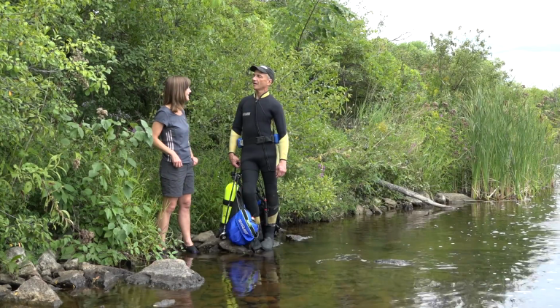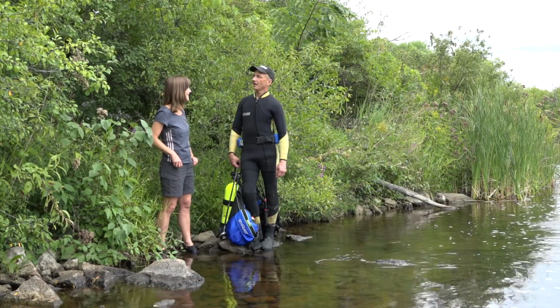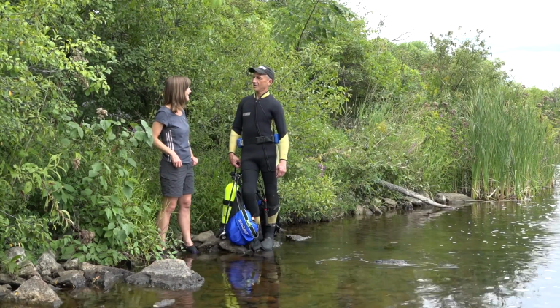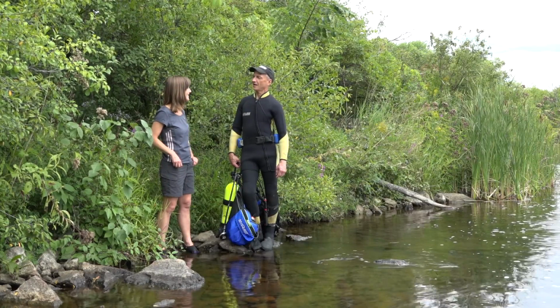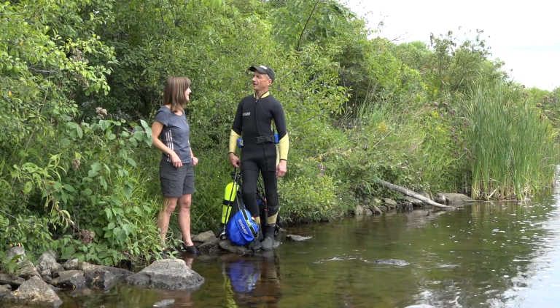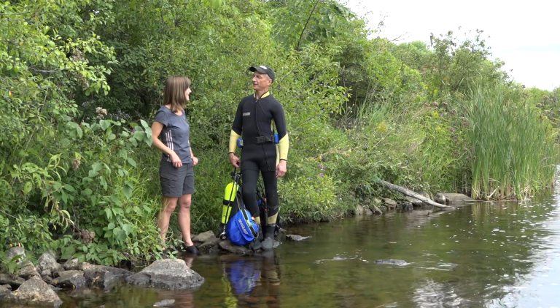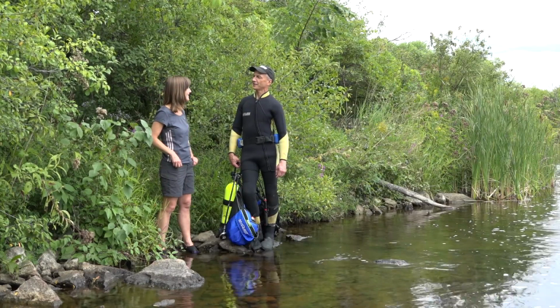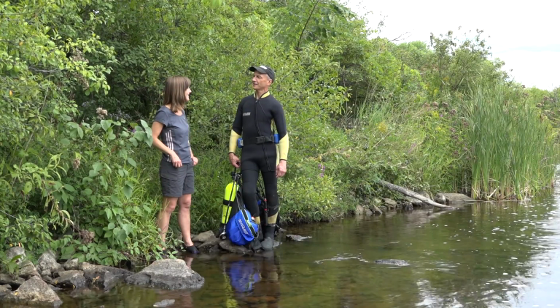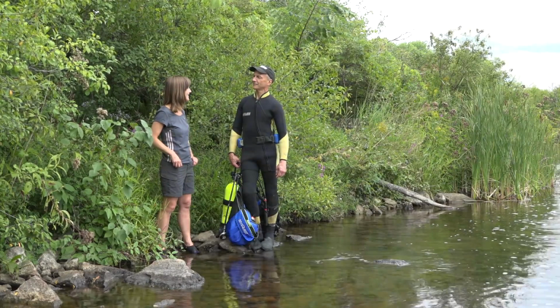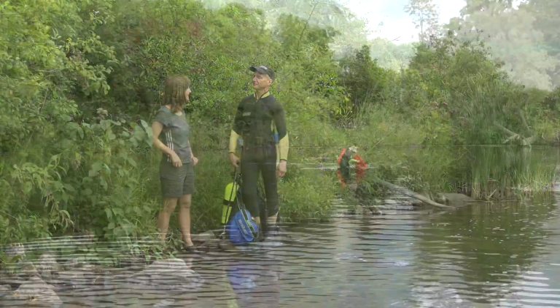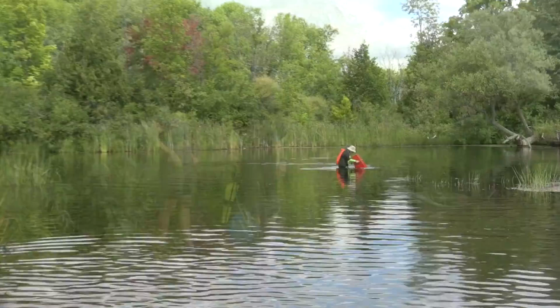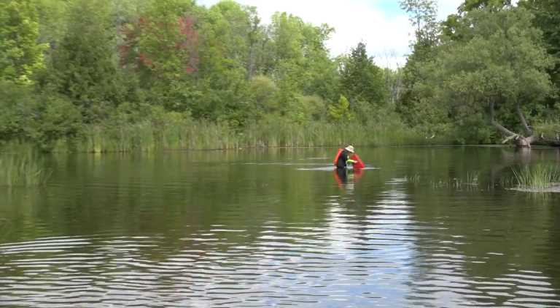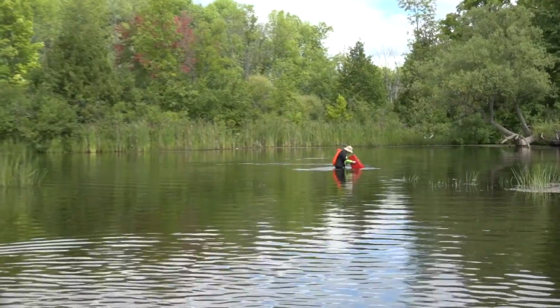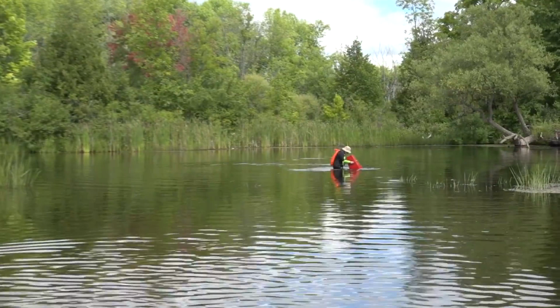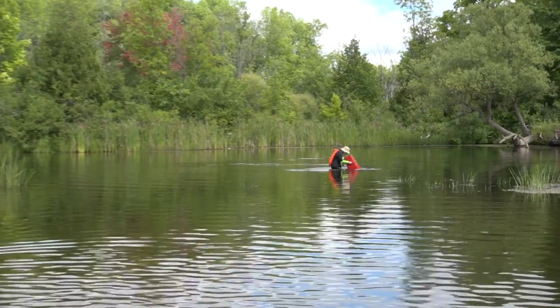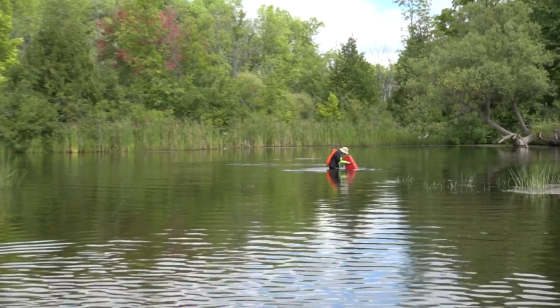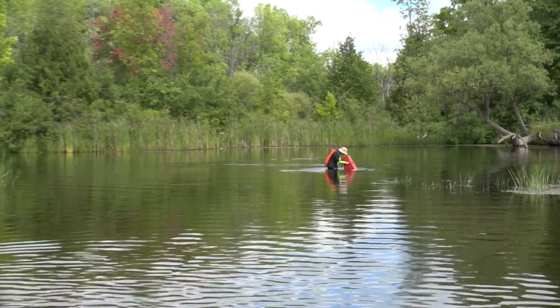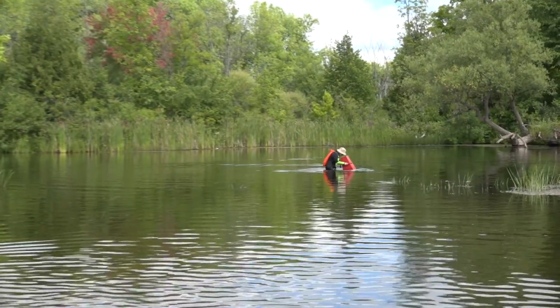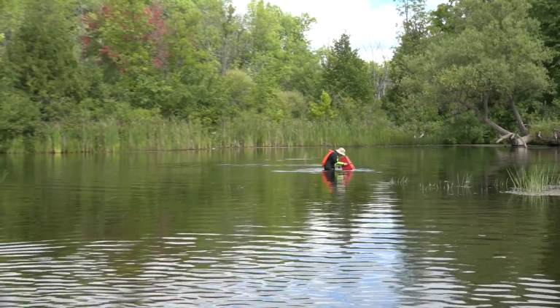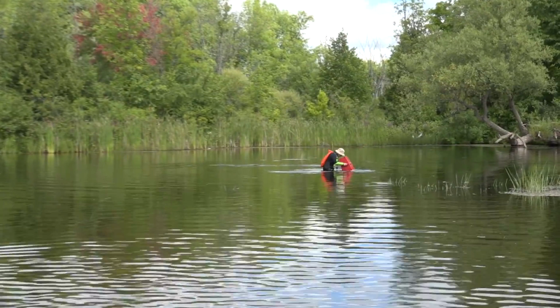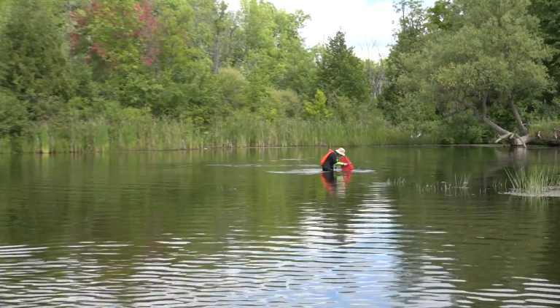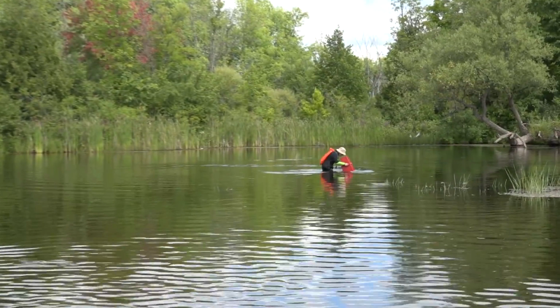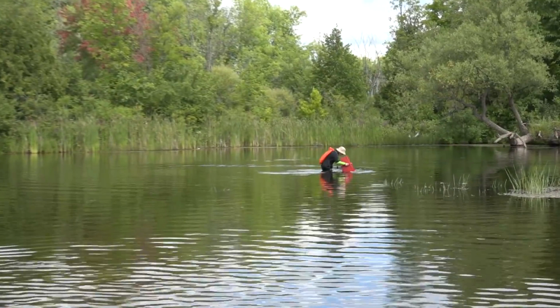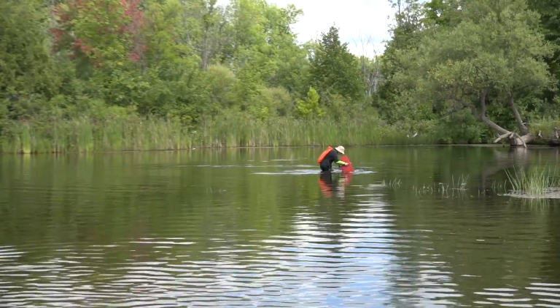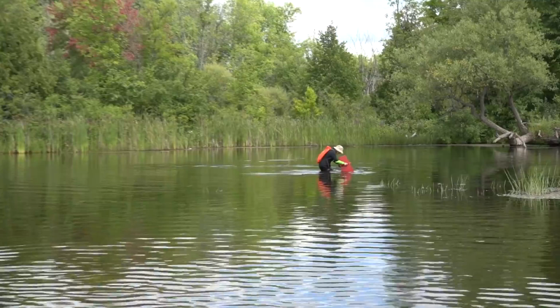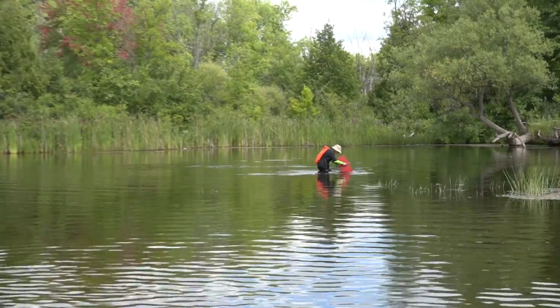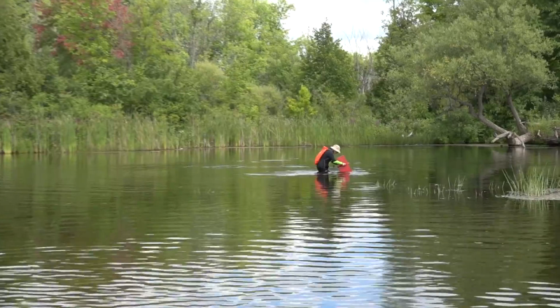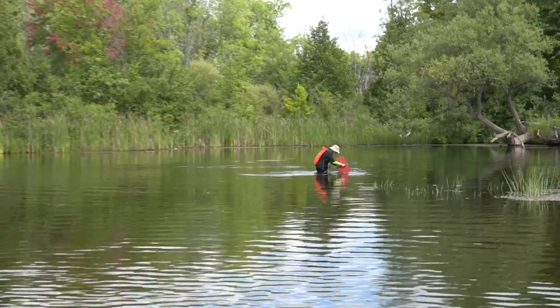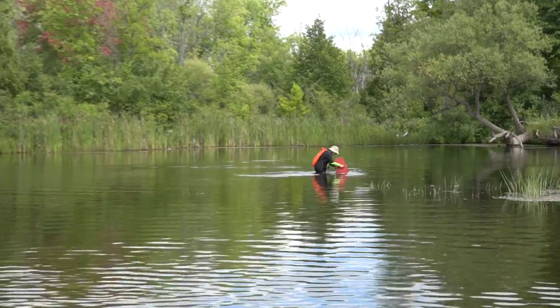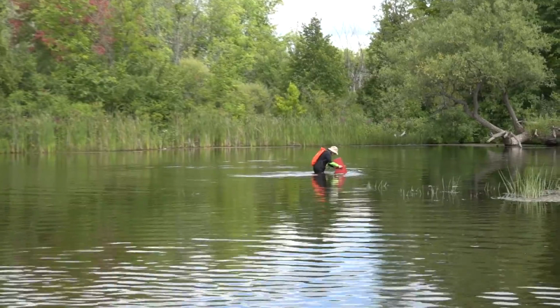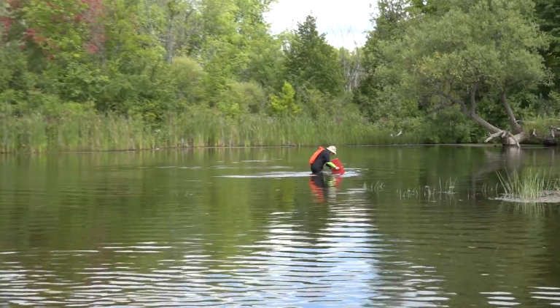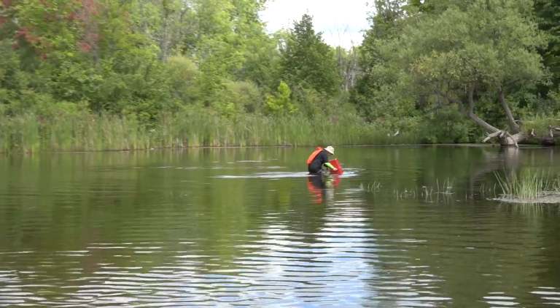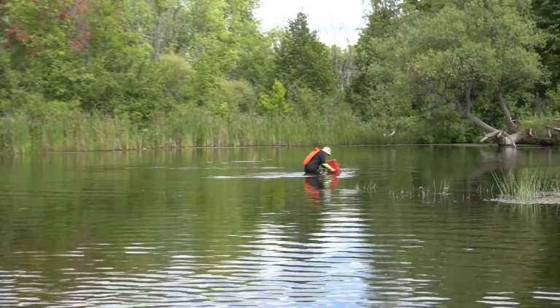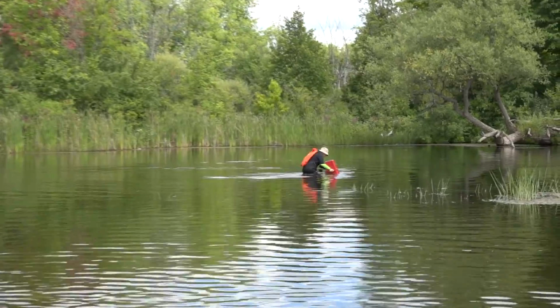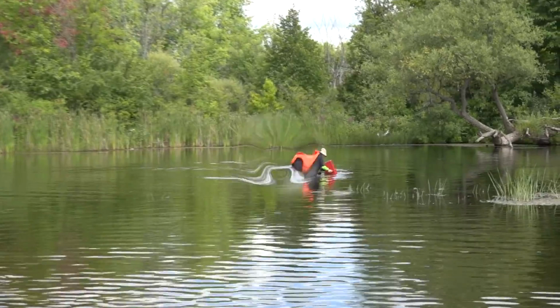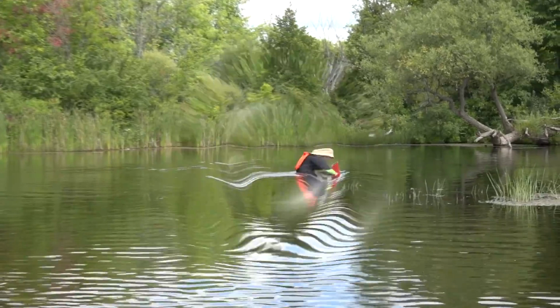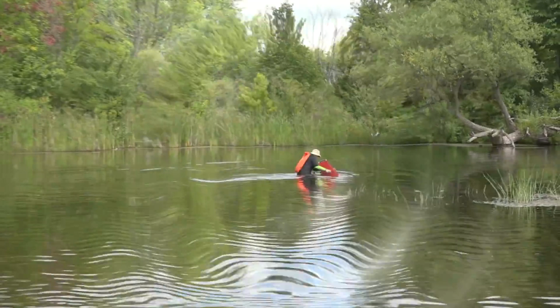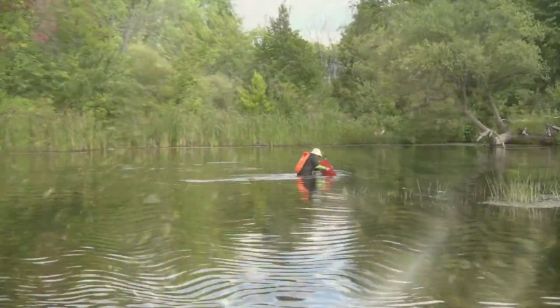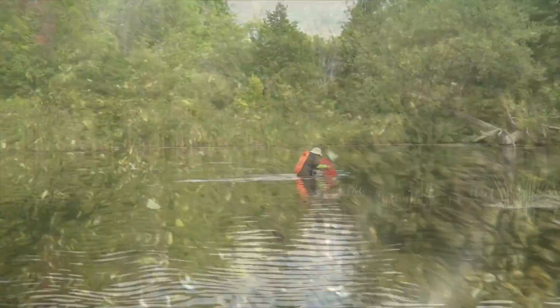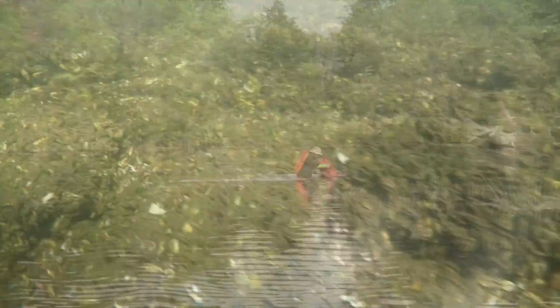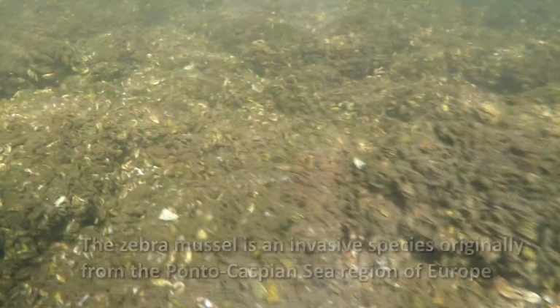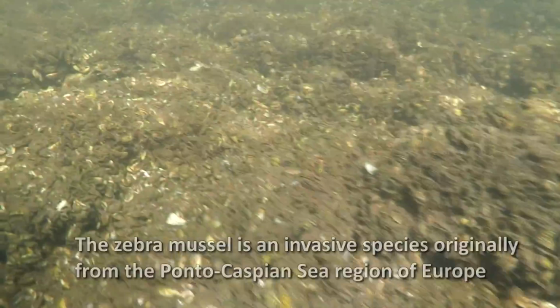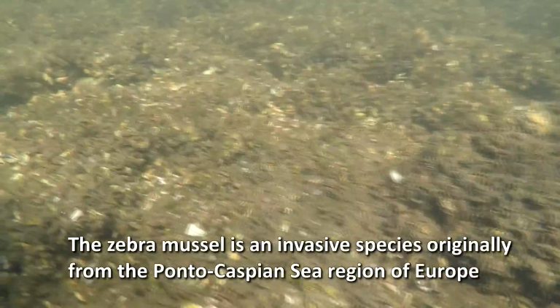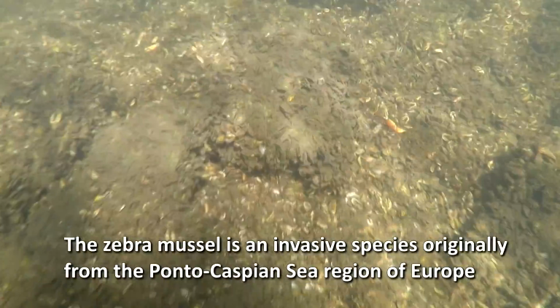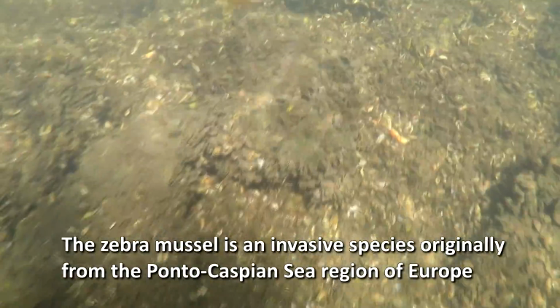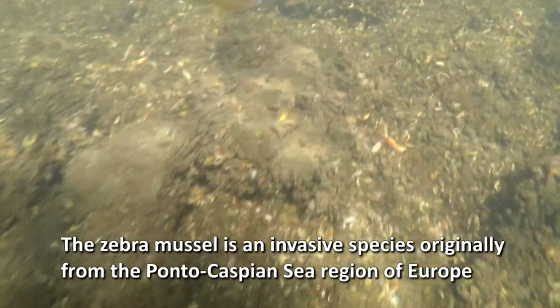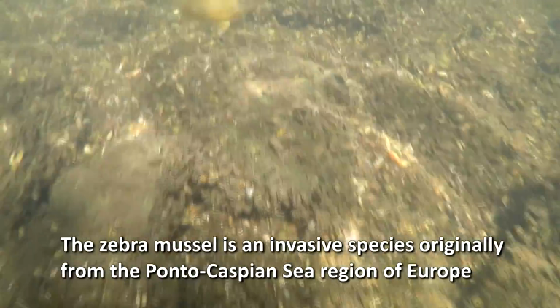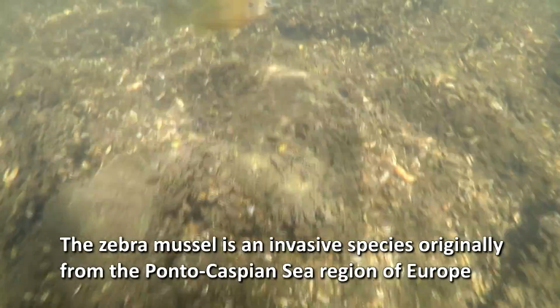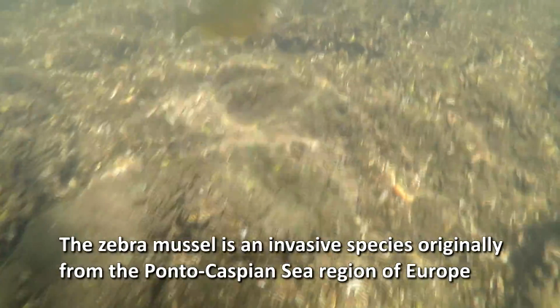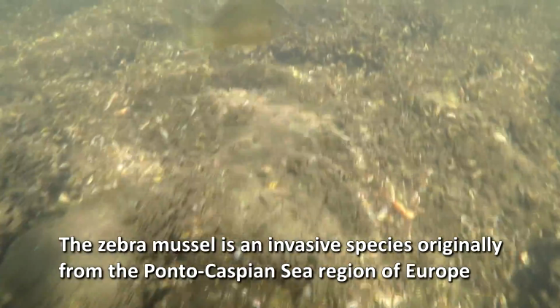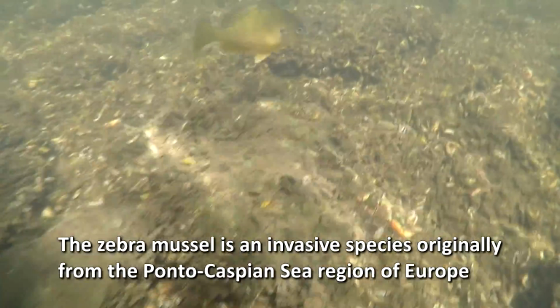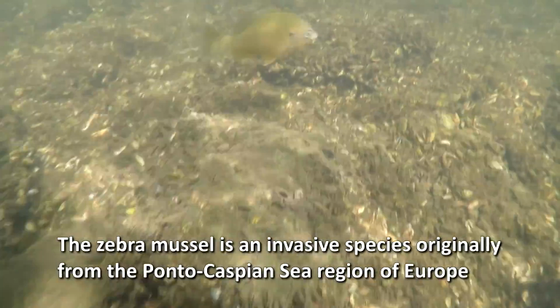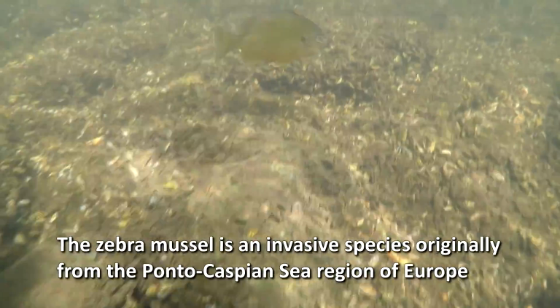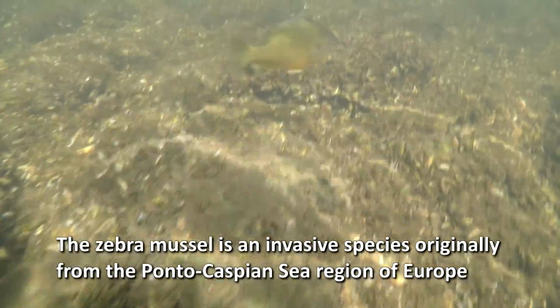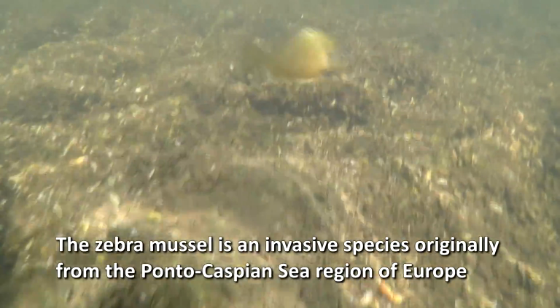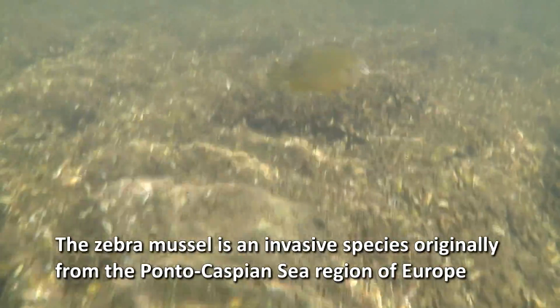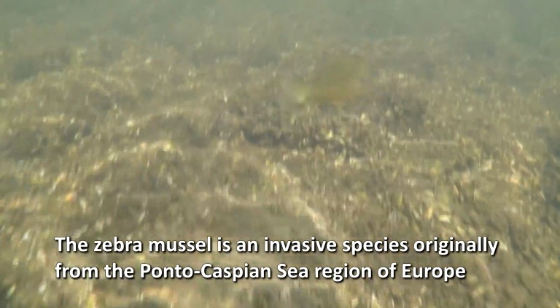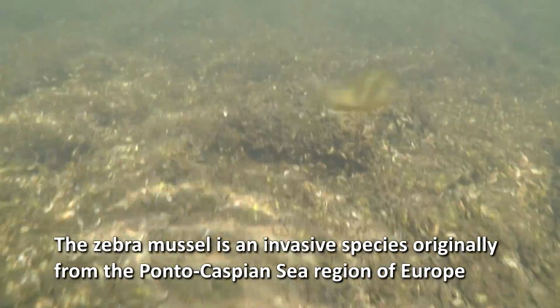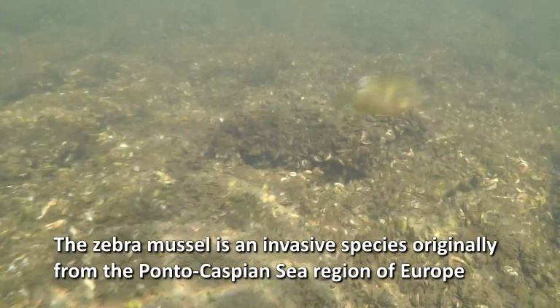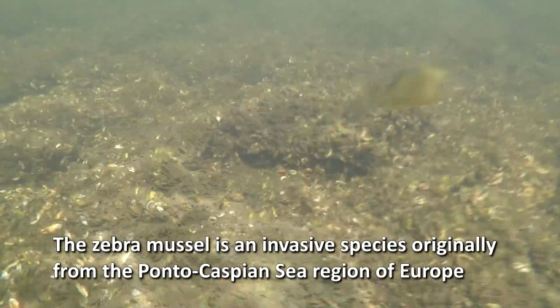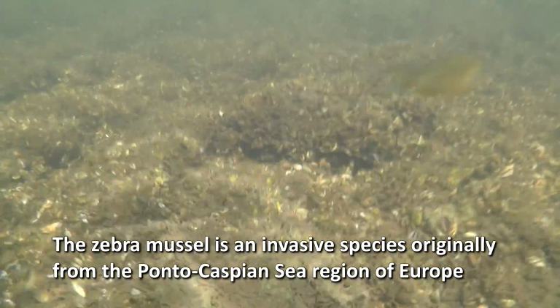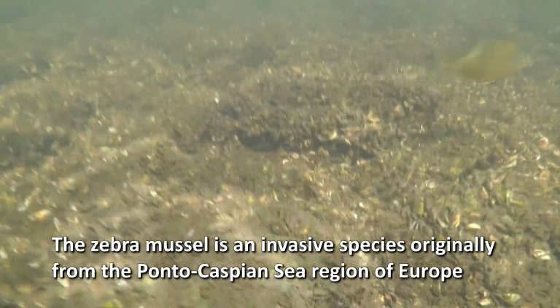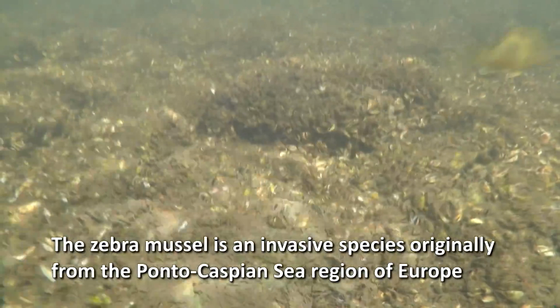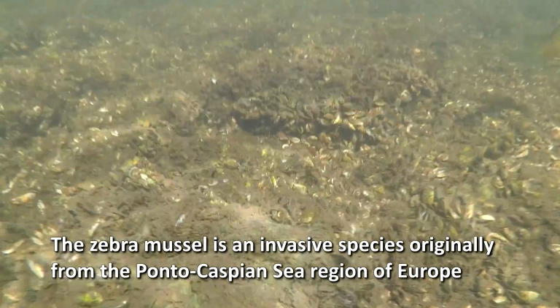So you think we're going to find some live native mussels here today? I think so. This is a good spot. This used to be one of the richest native freshwater mussel habitats.